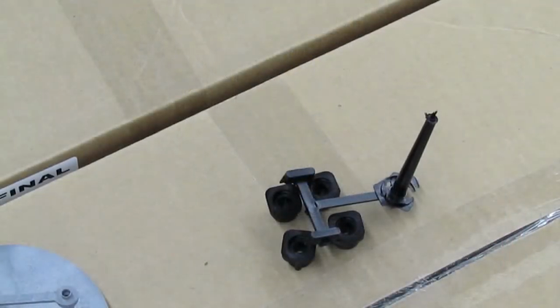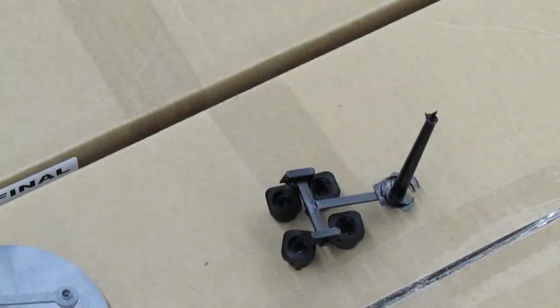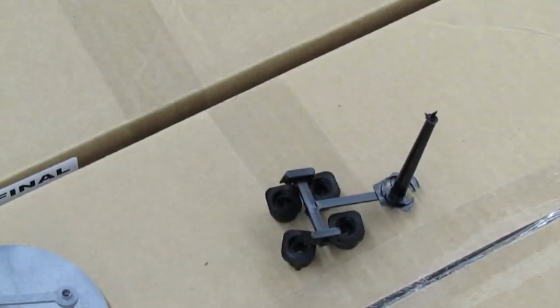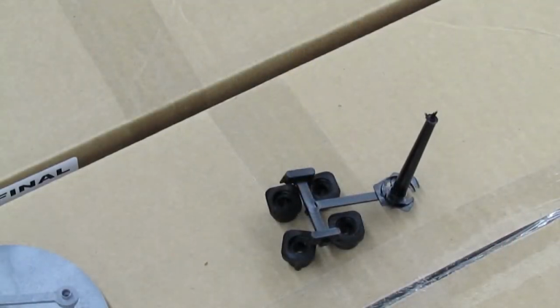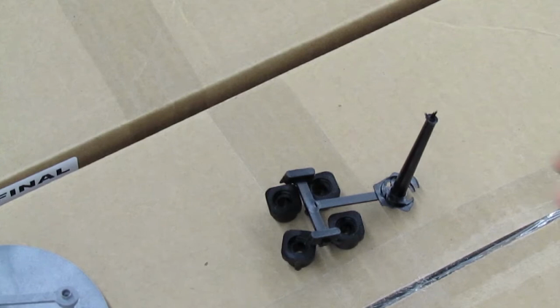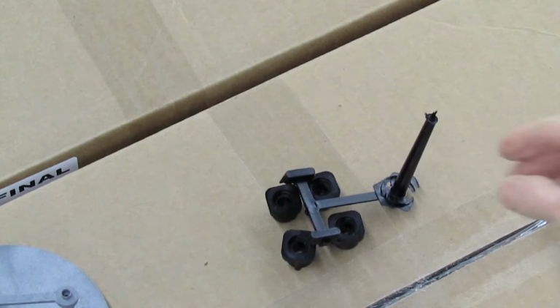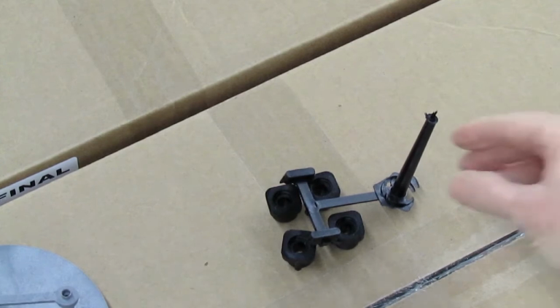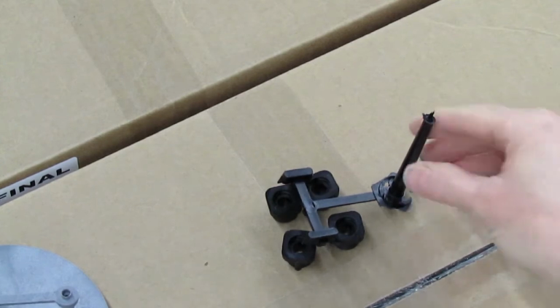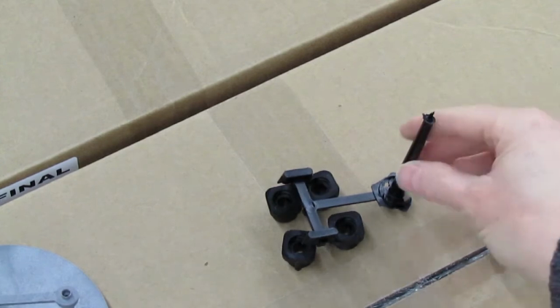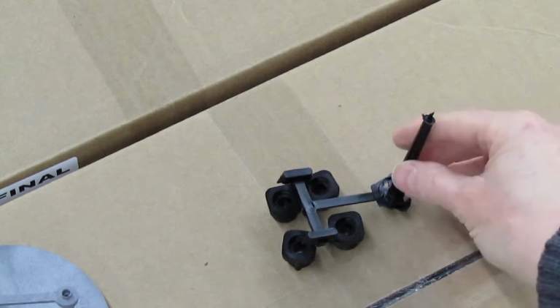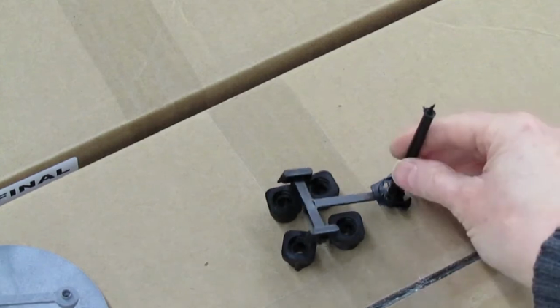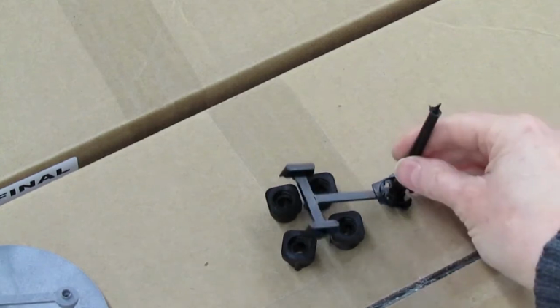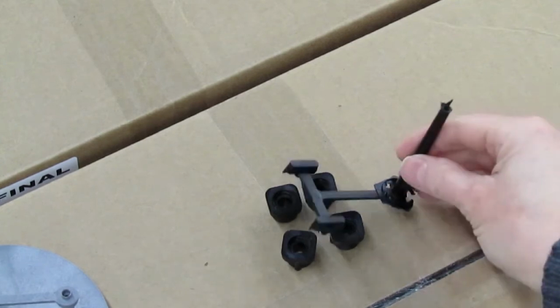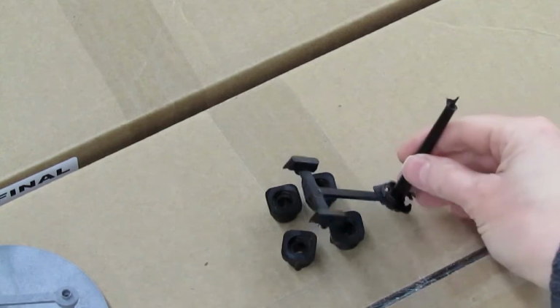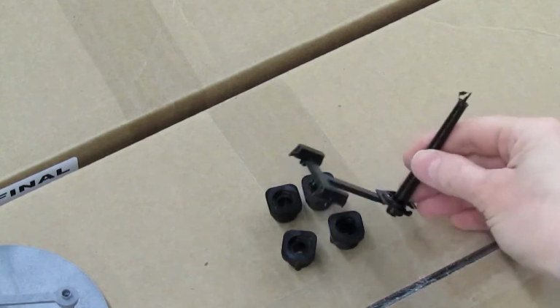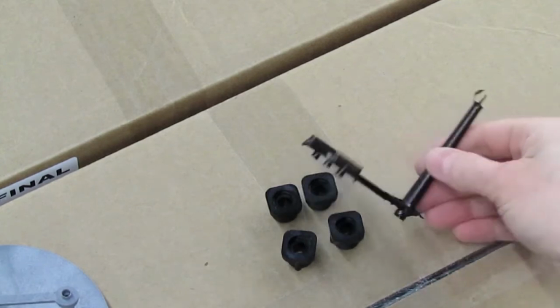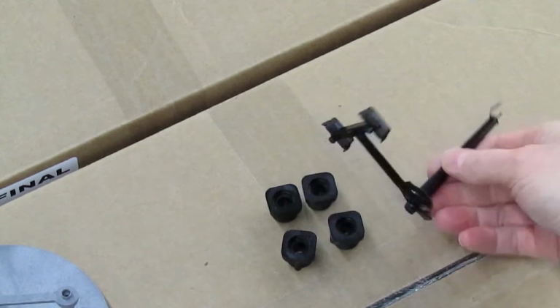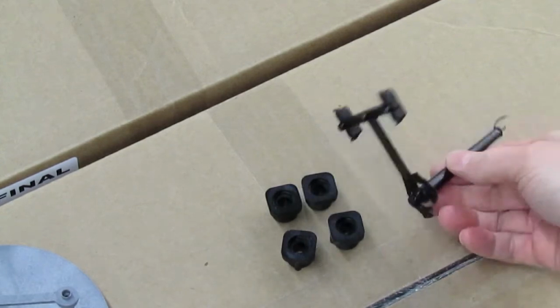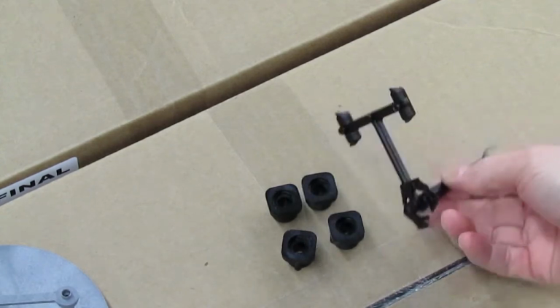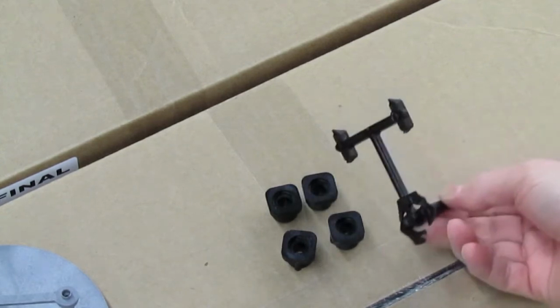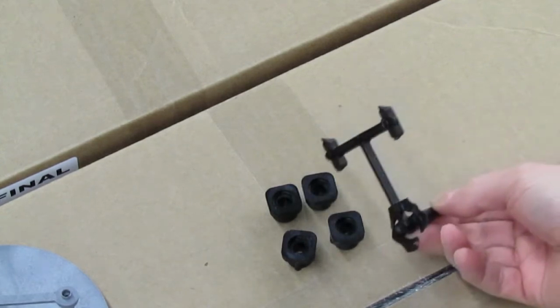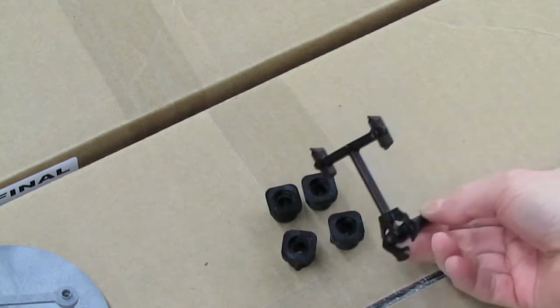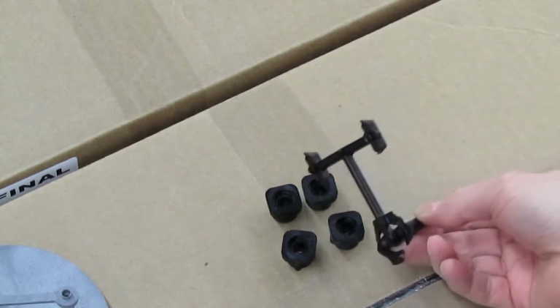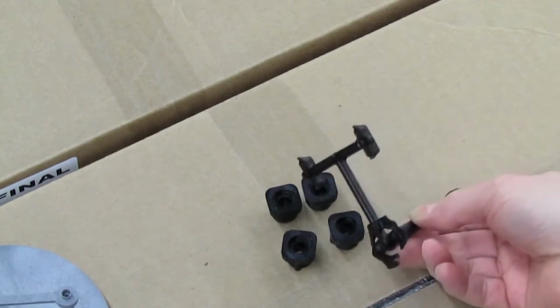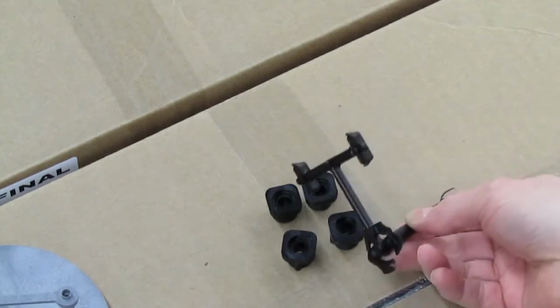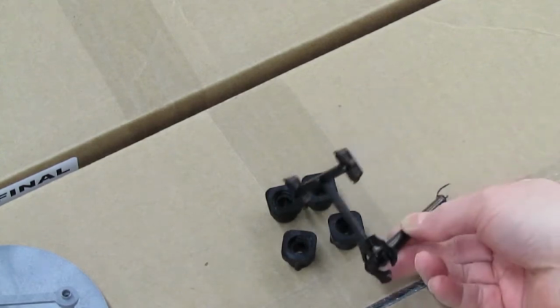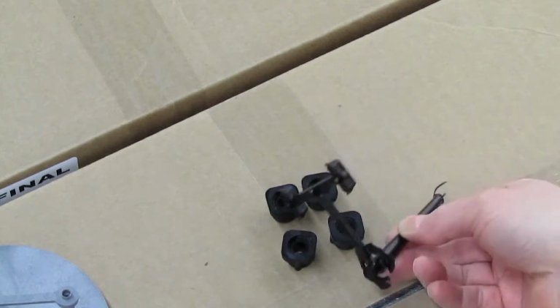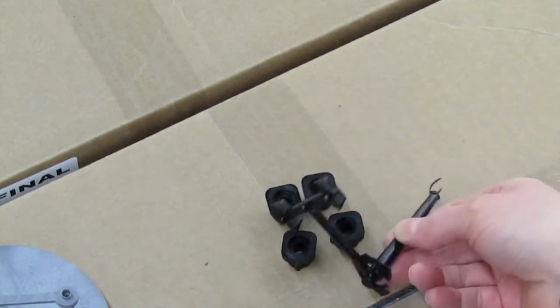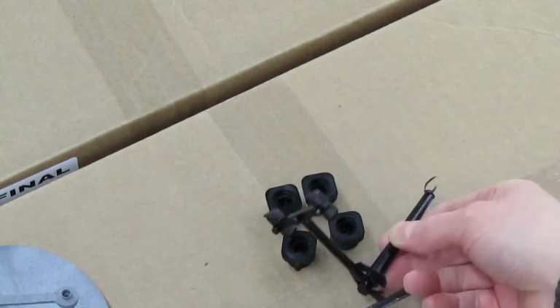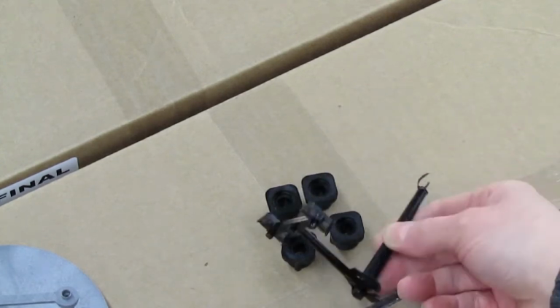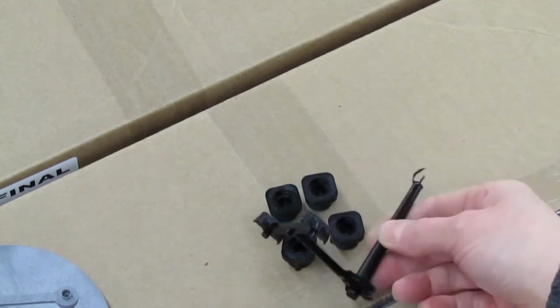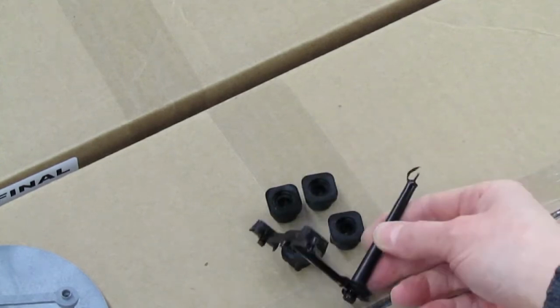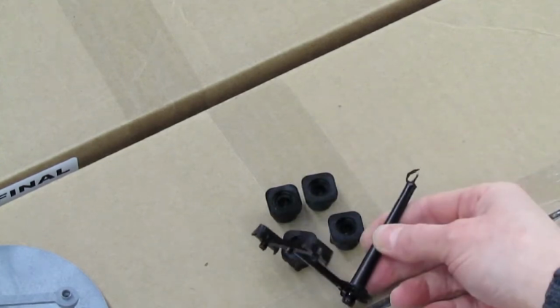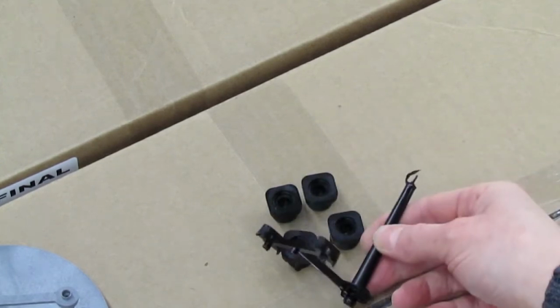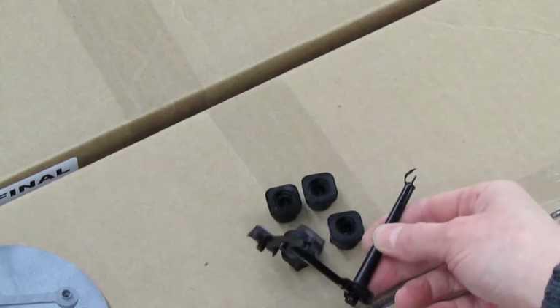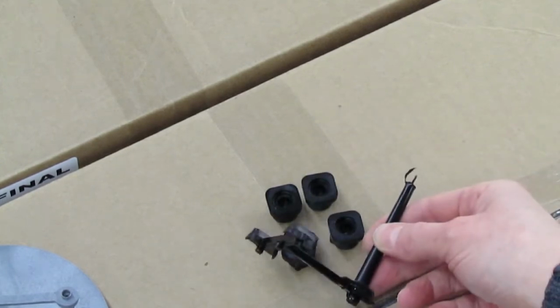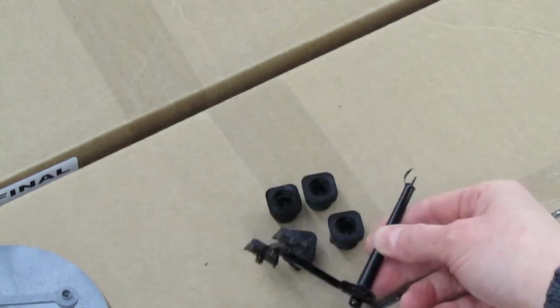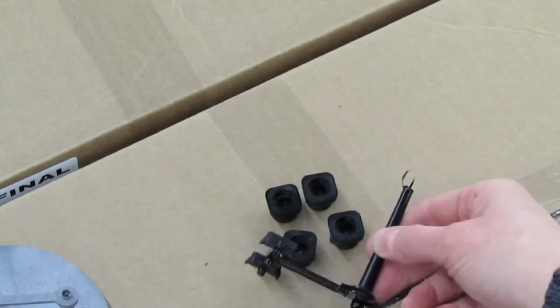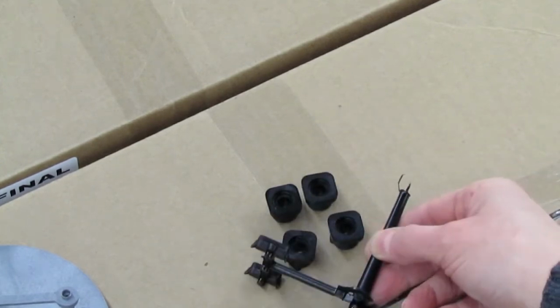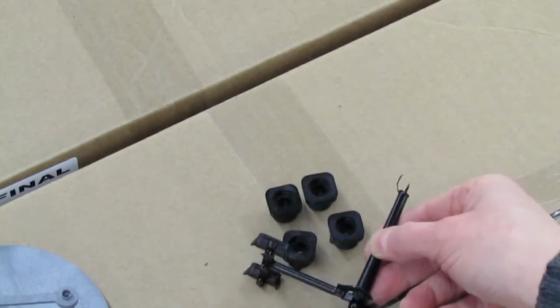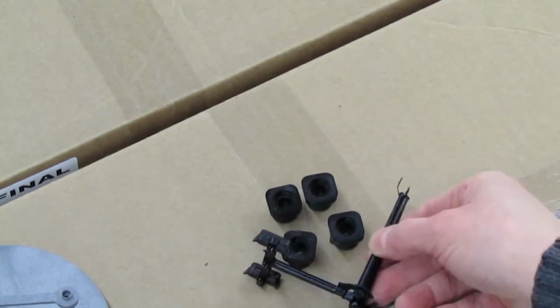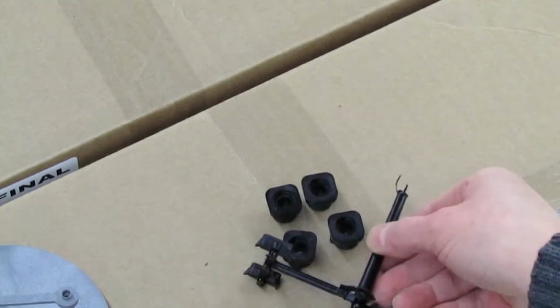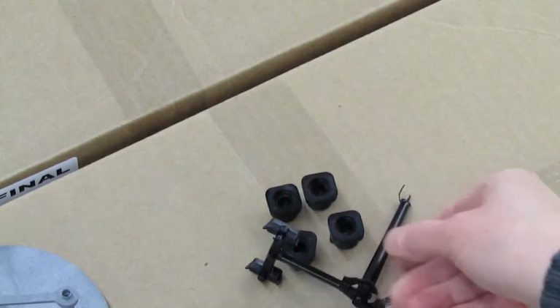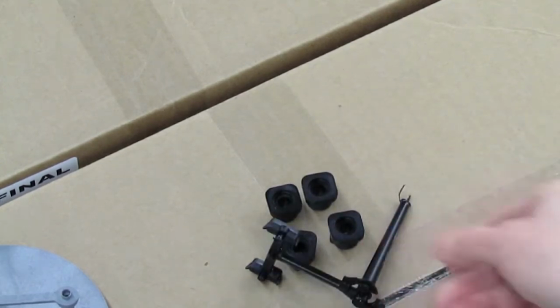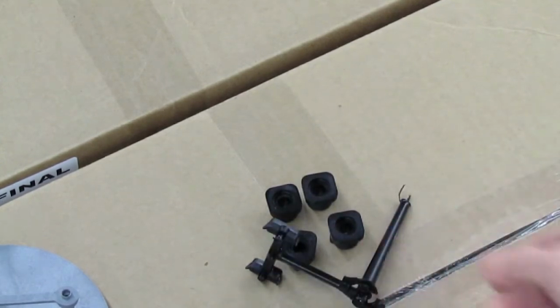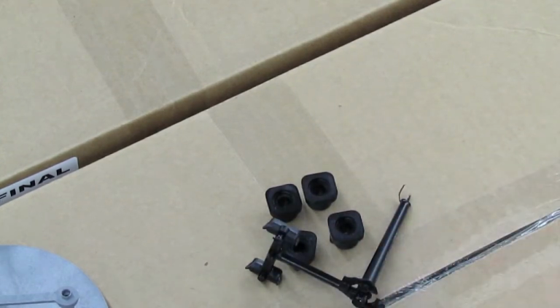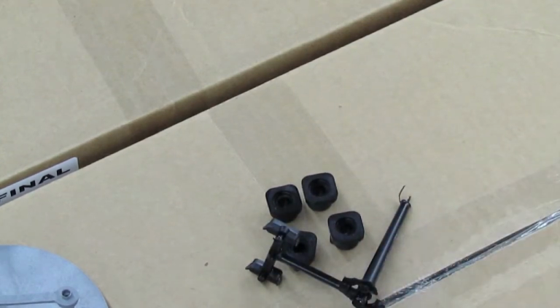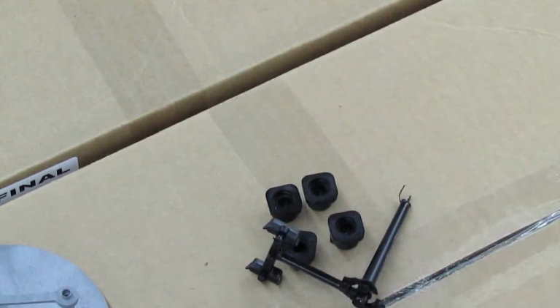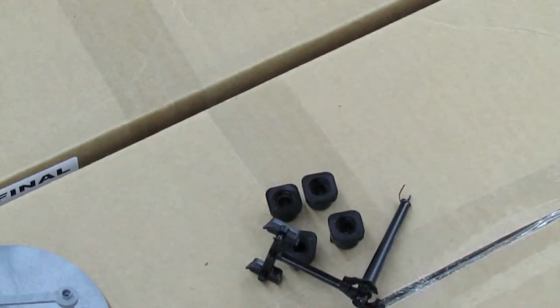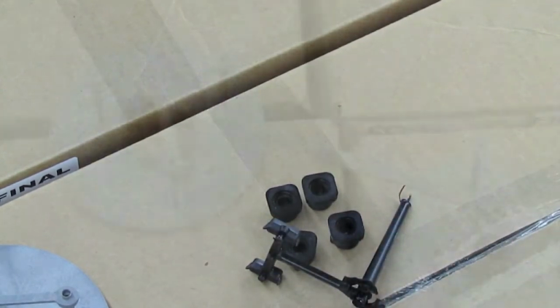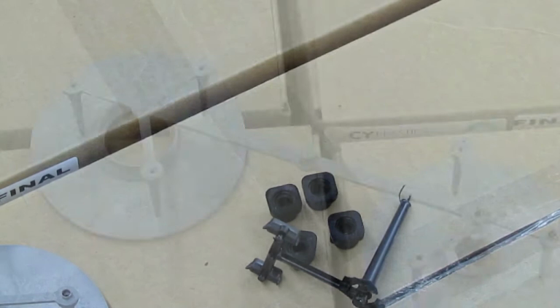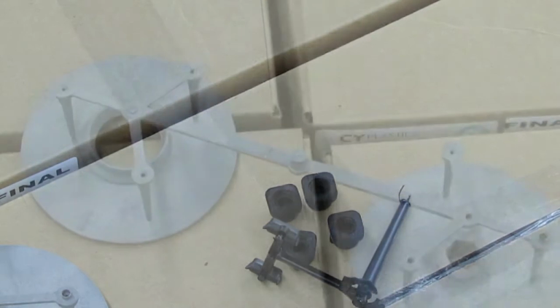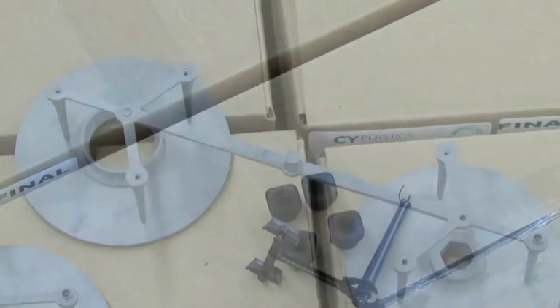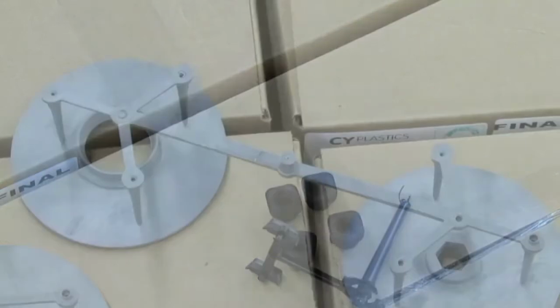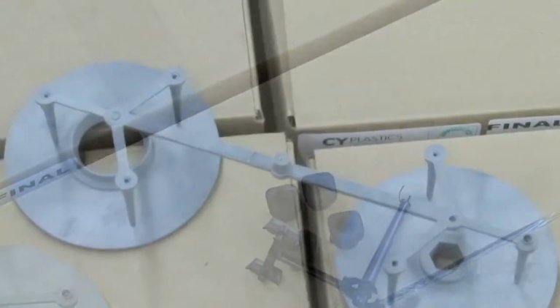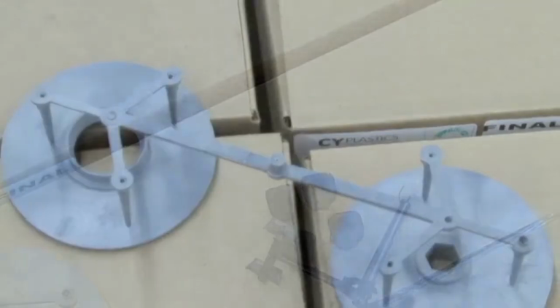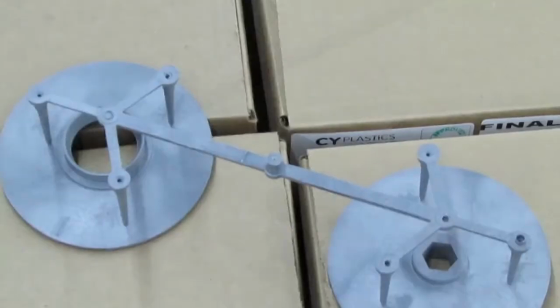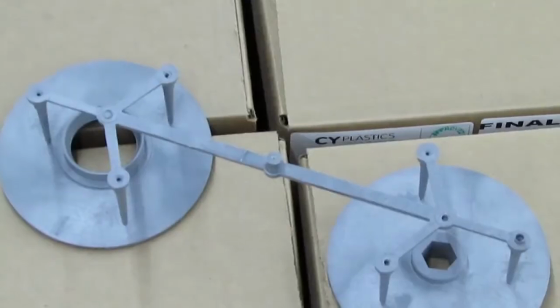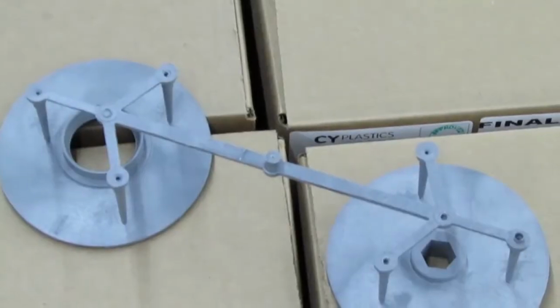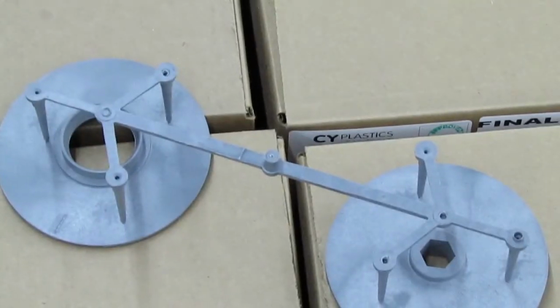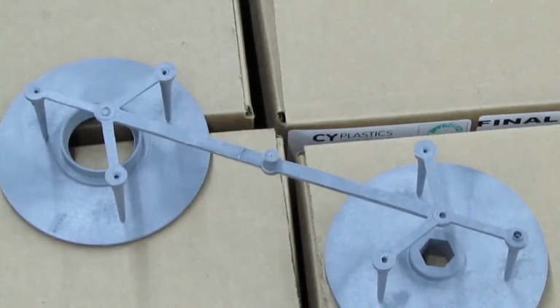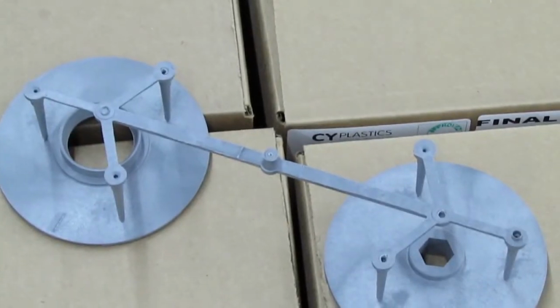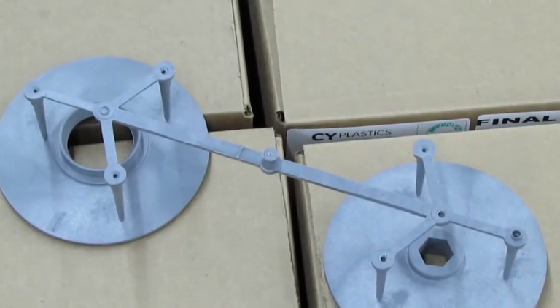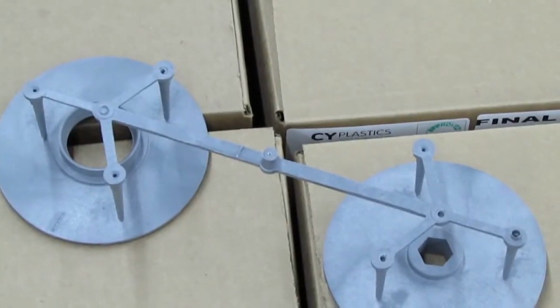Small parts with large runners and sprues create a lot of available material. Other mold designs produce less.